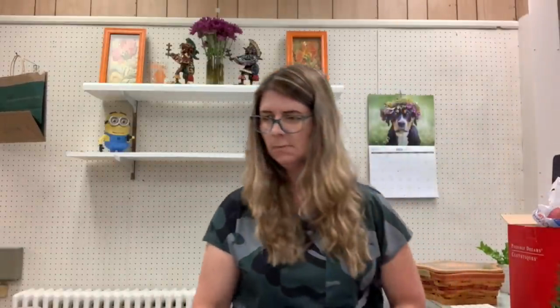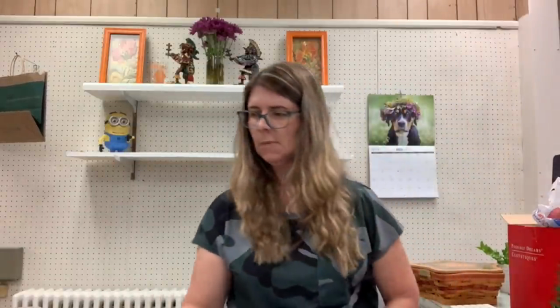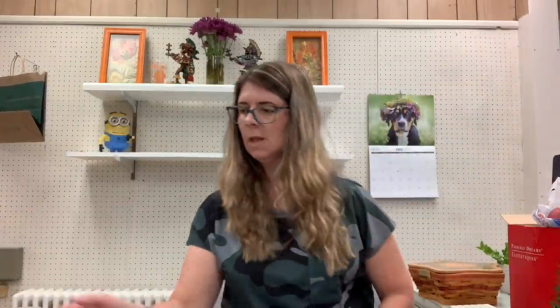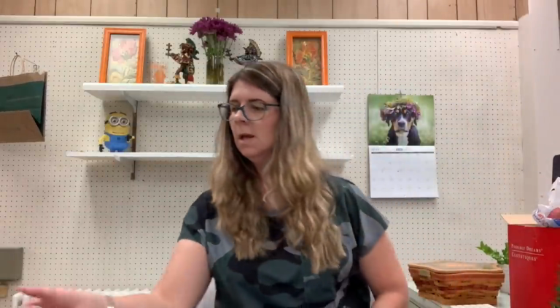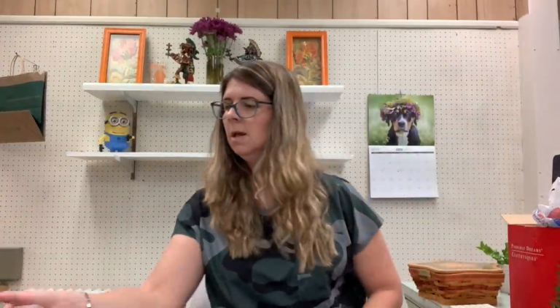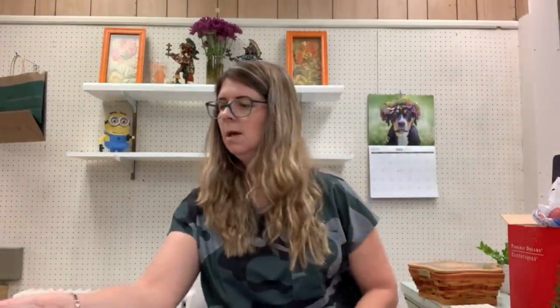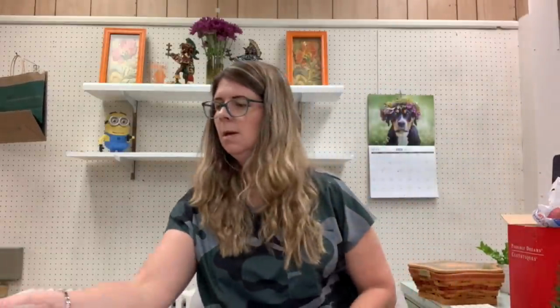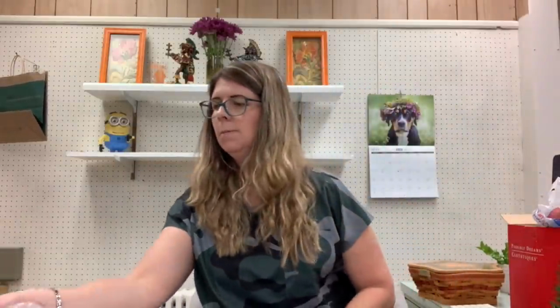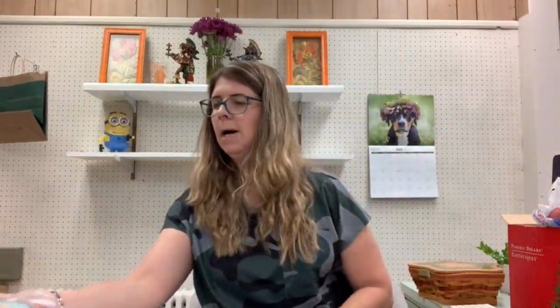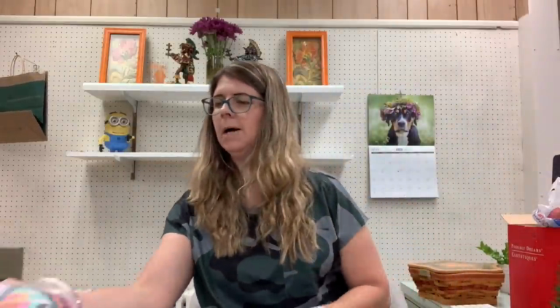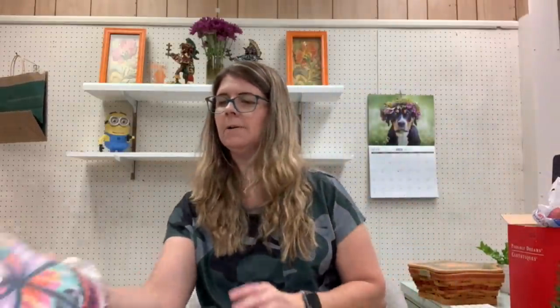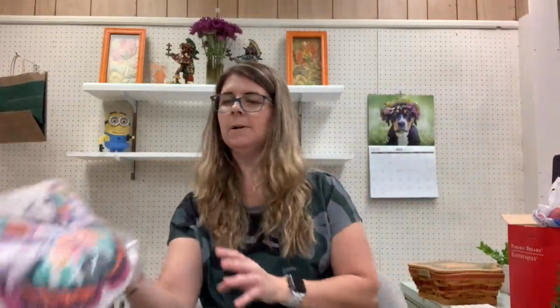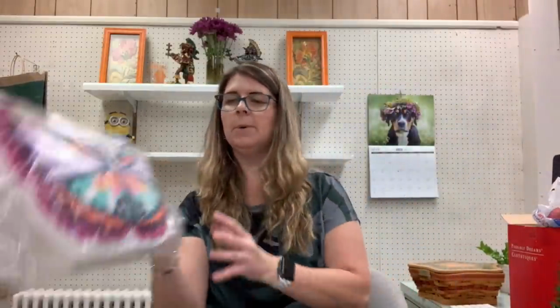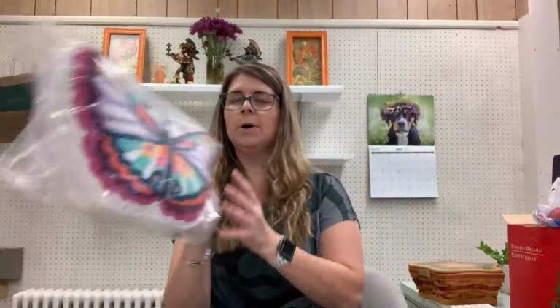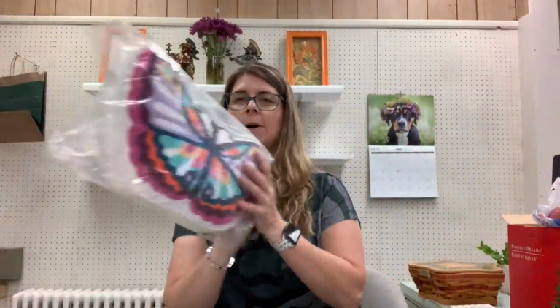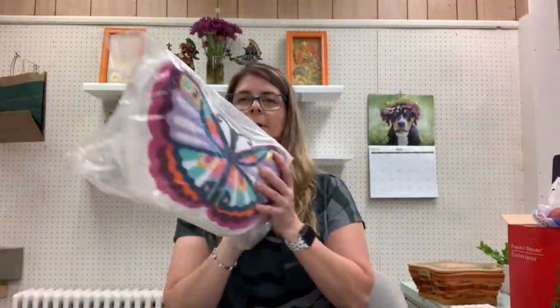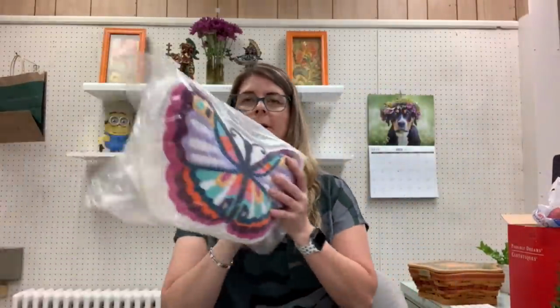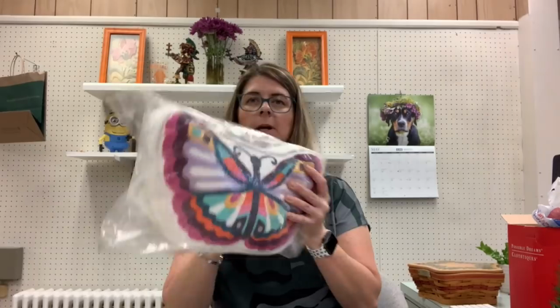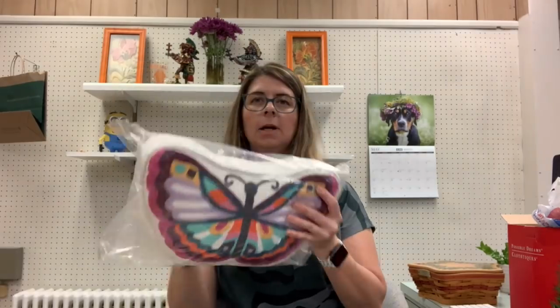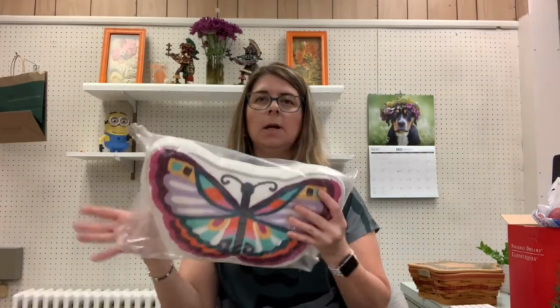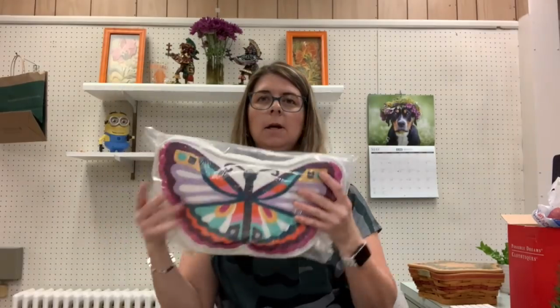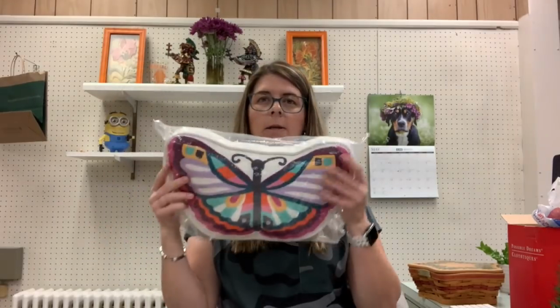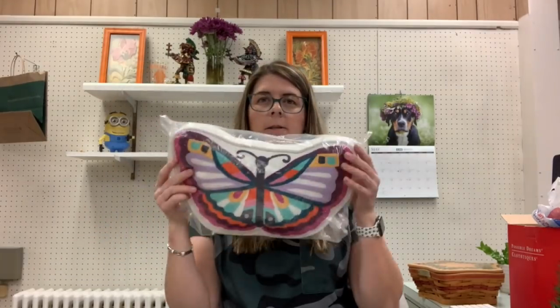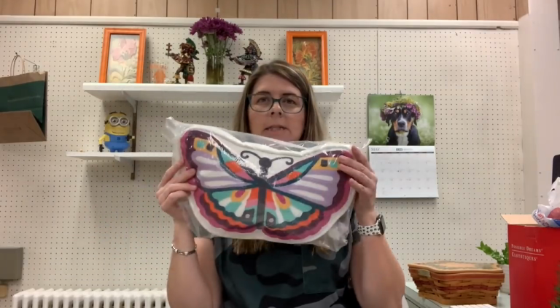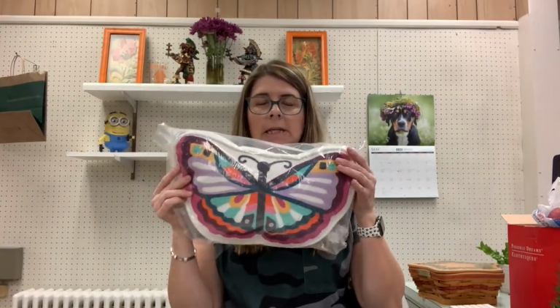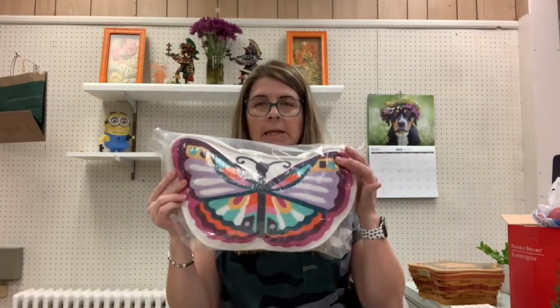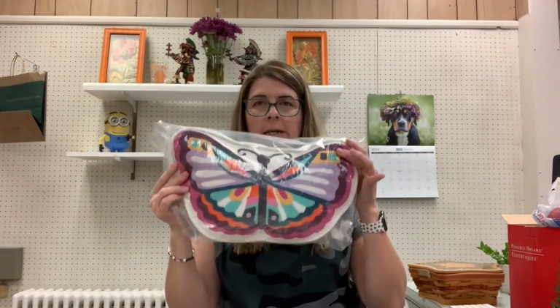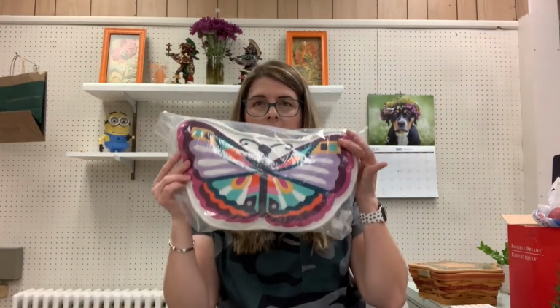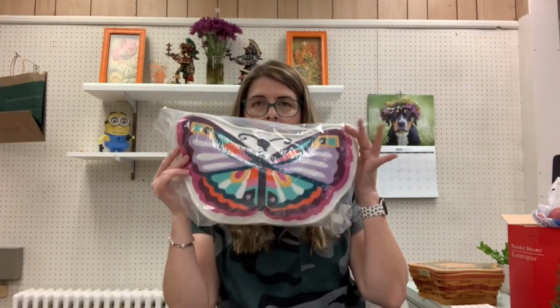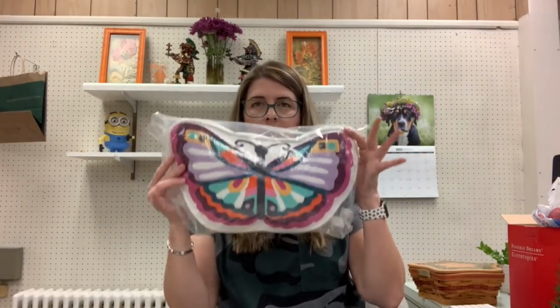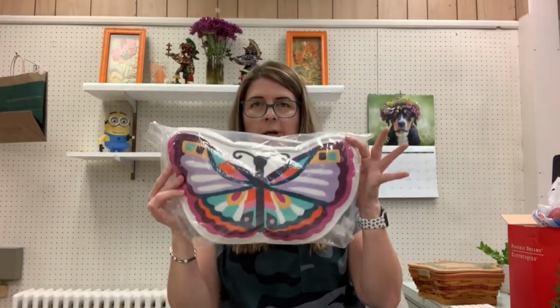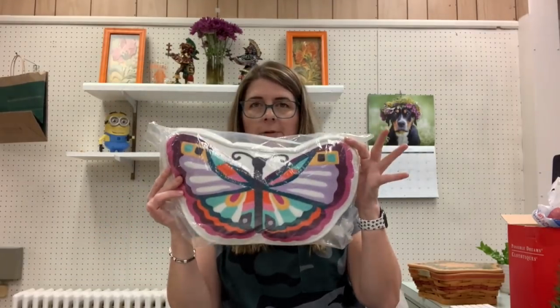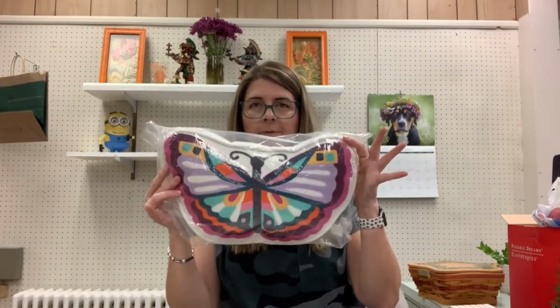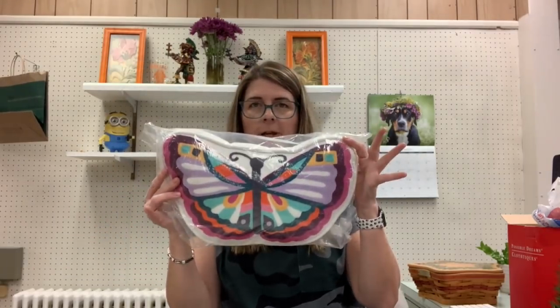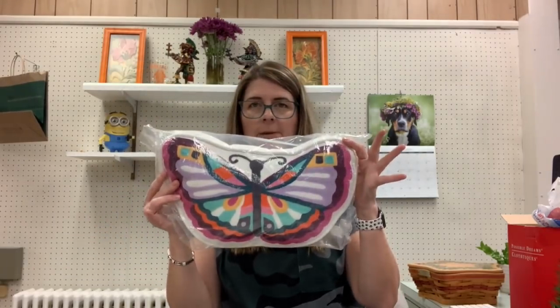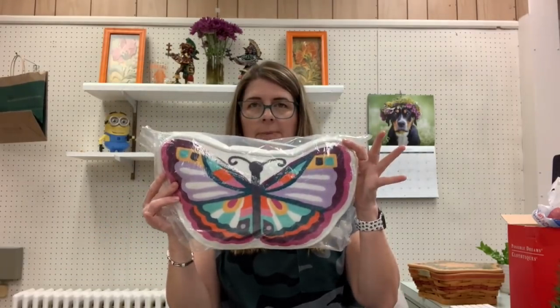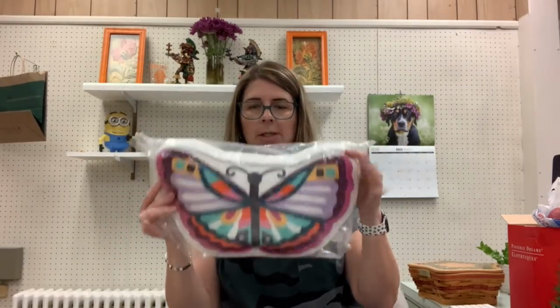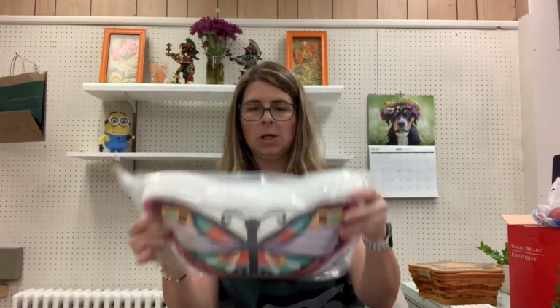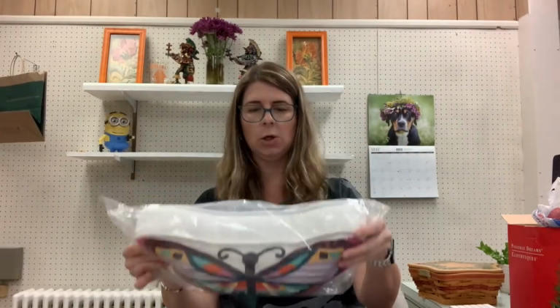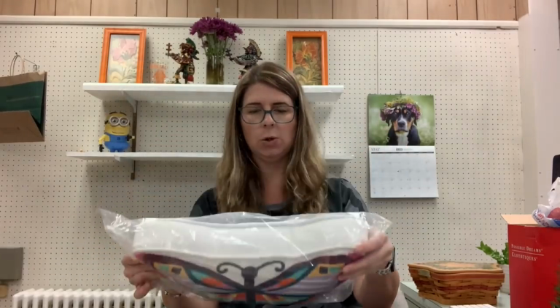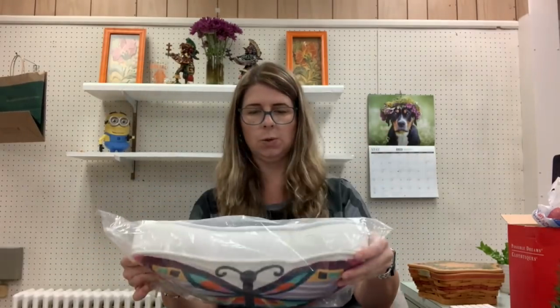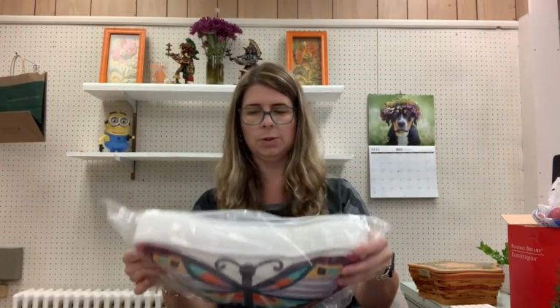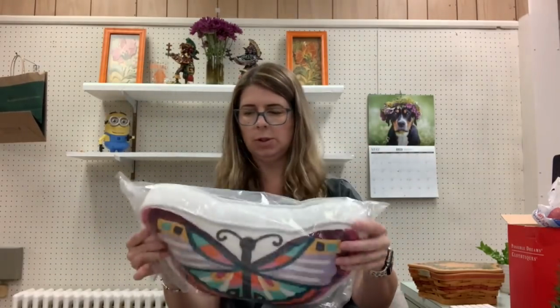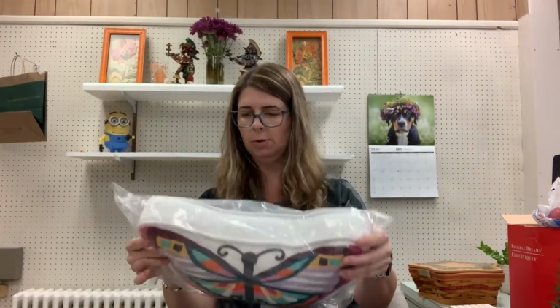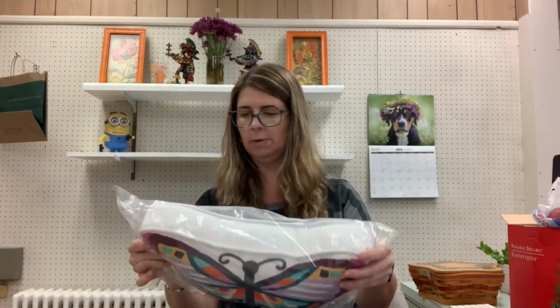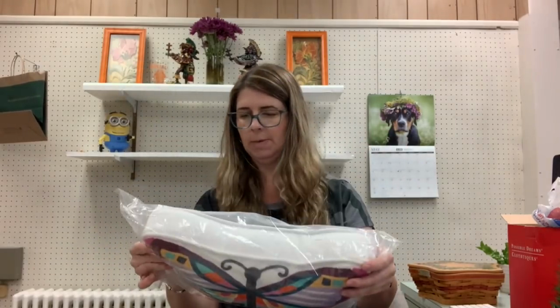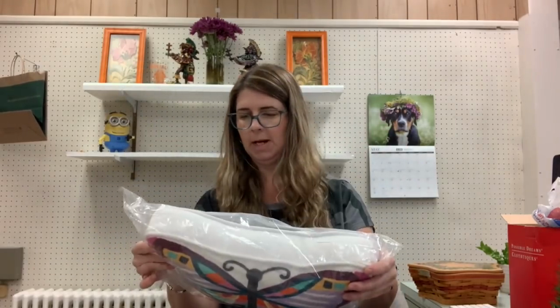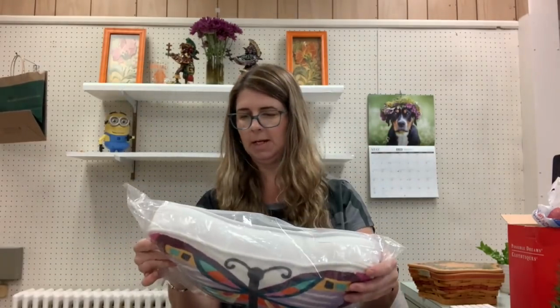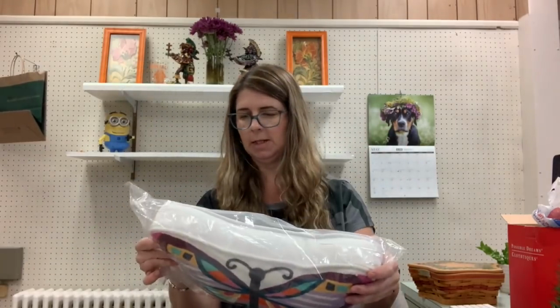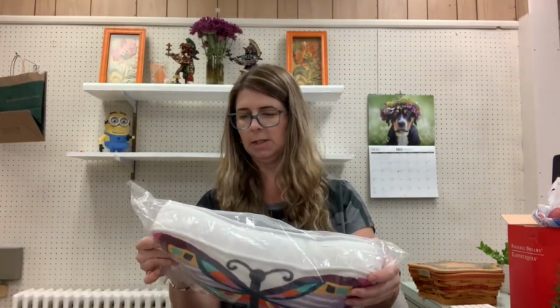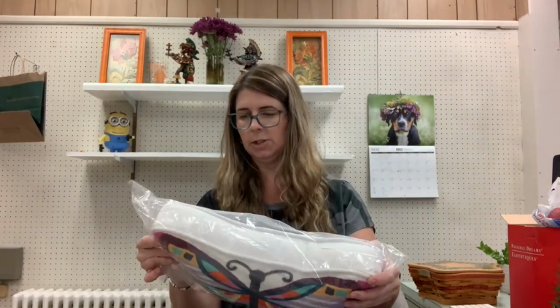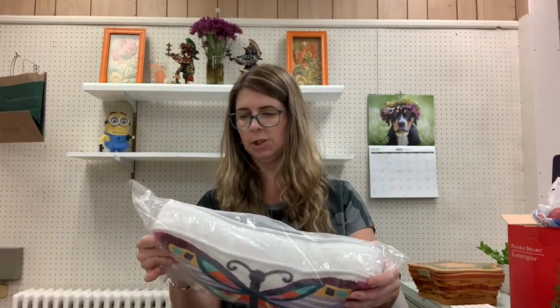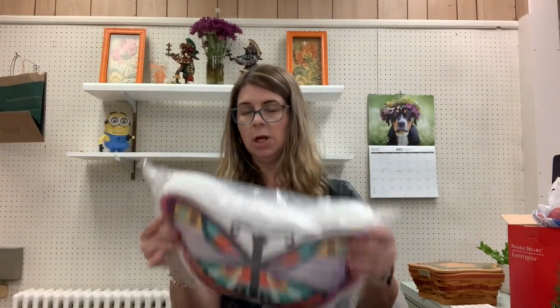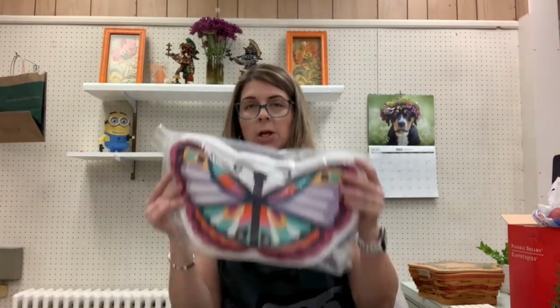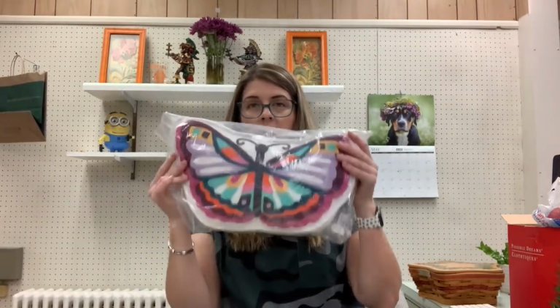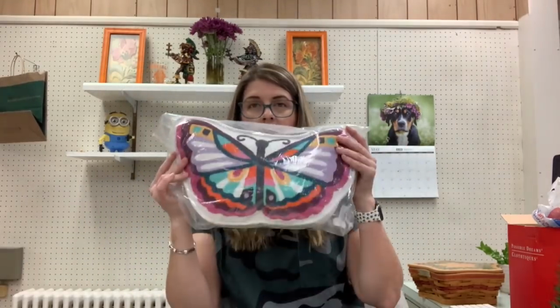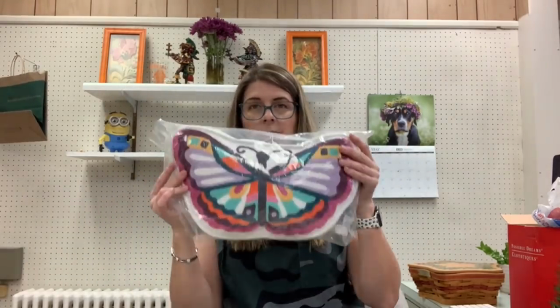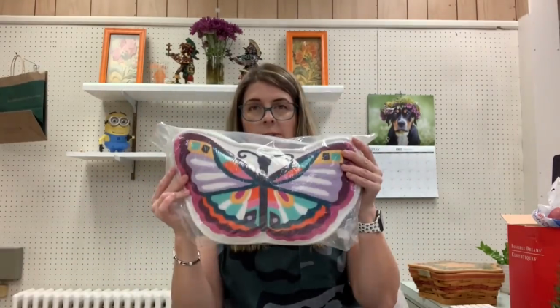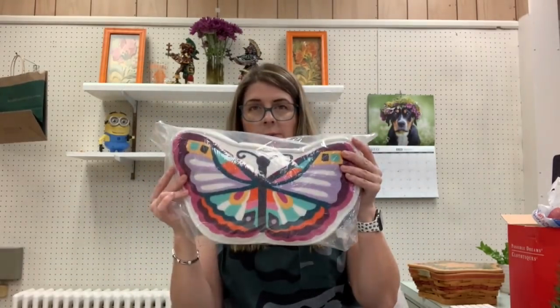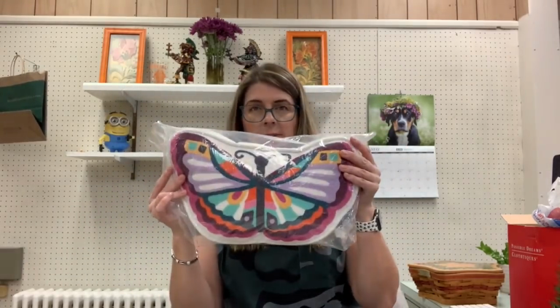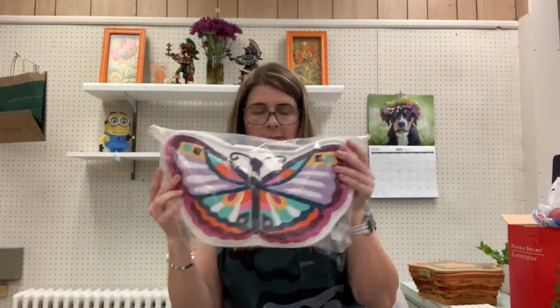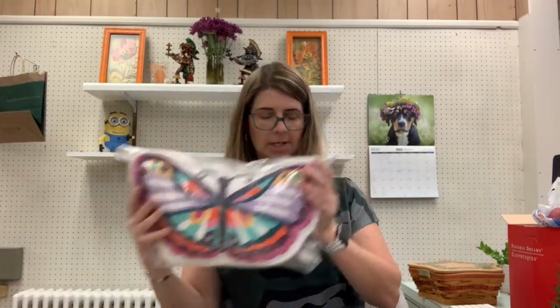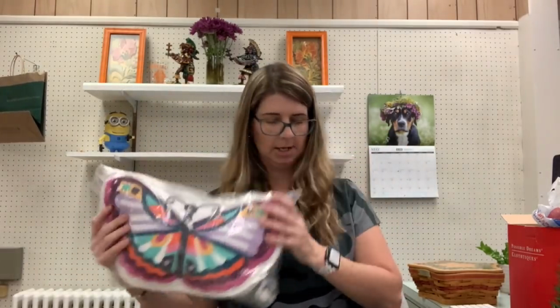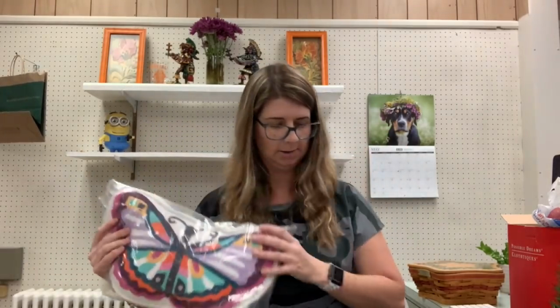Pottery Barn Teen Butterfly Pillow, new in package — this was a dollar.